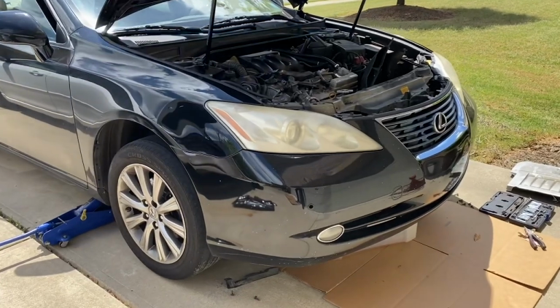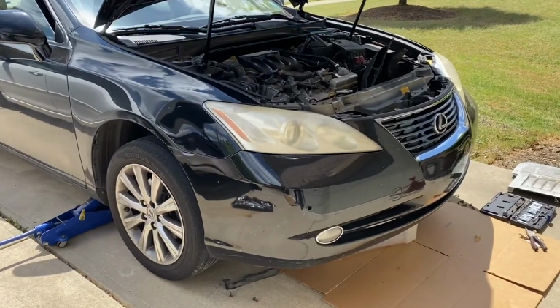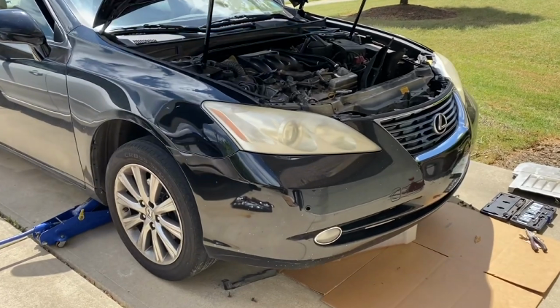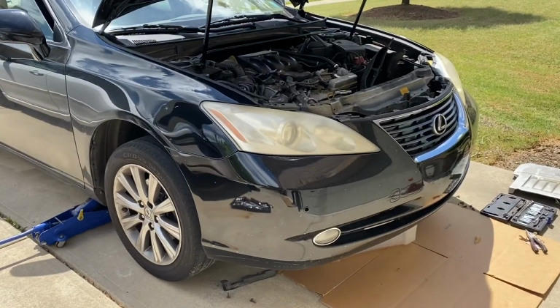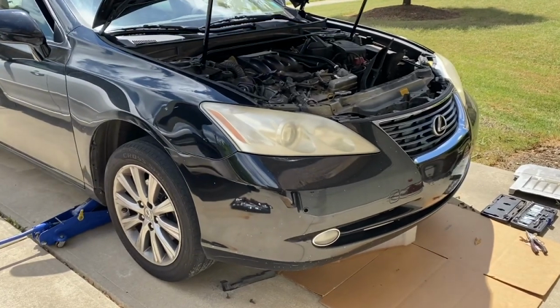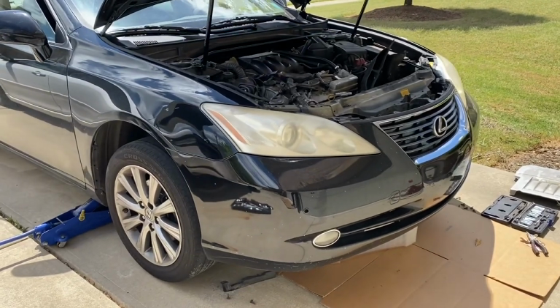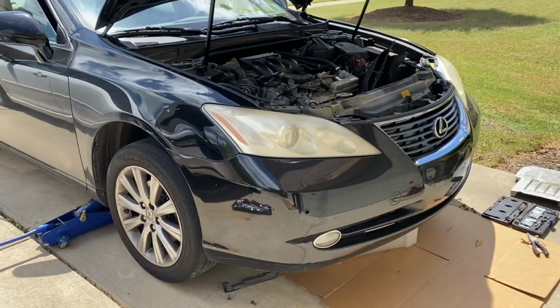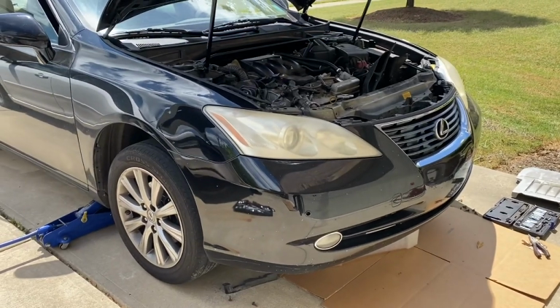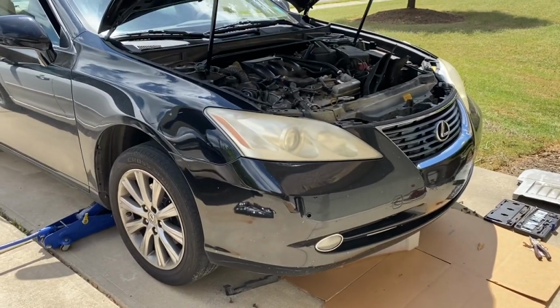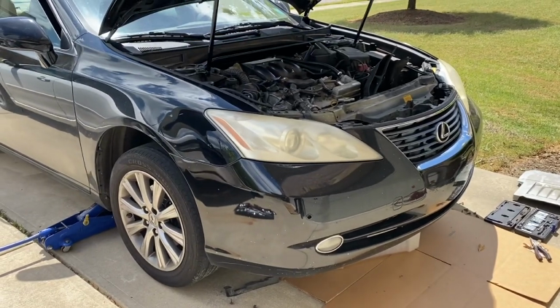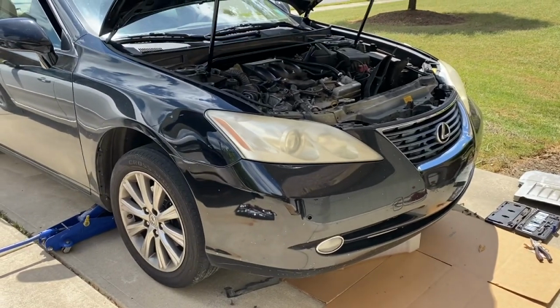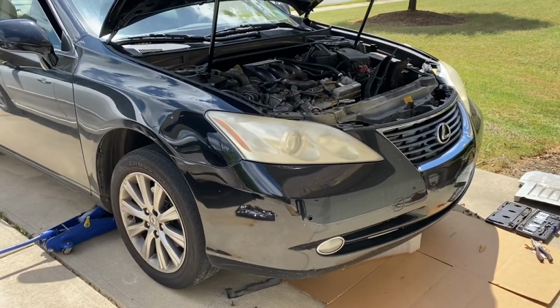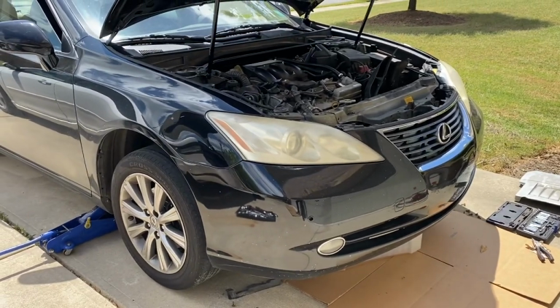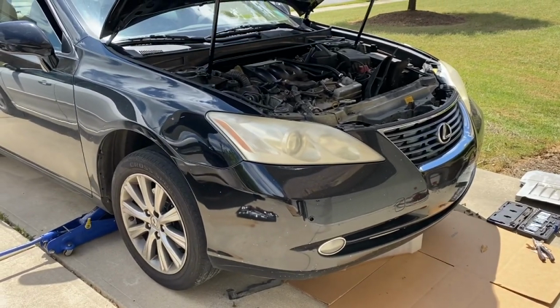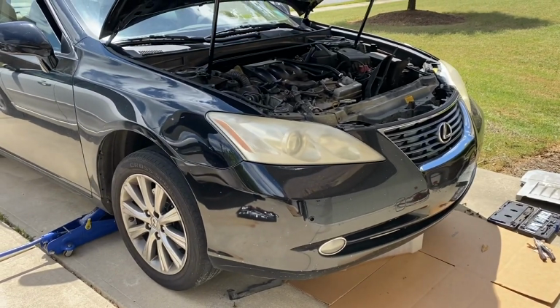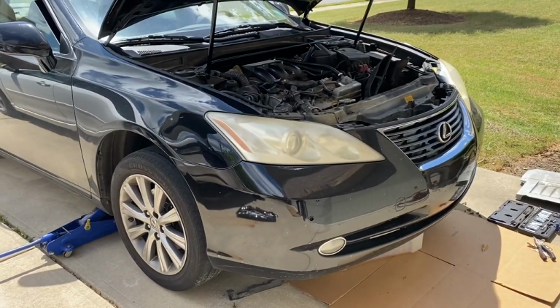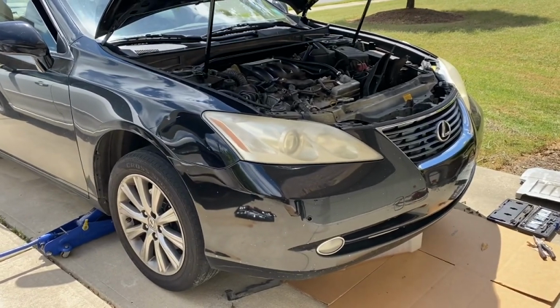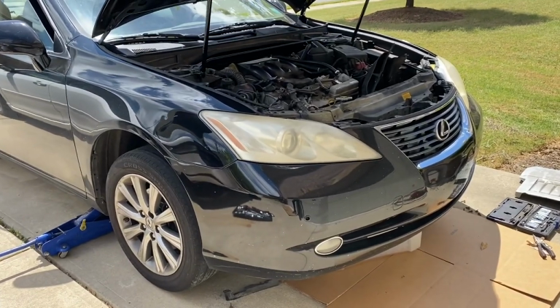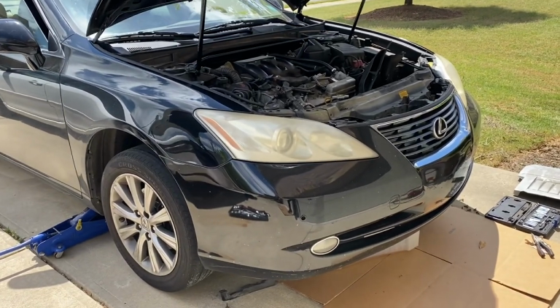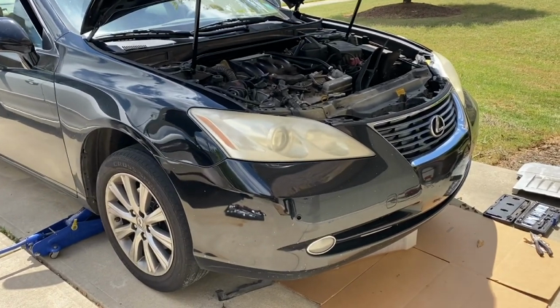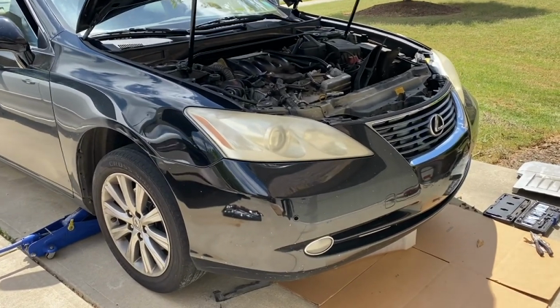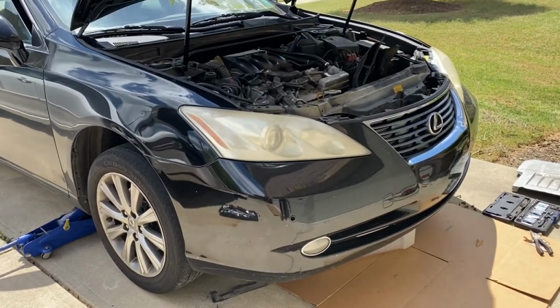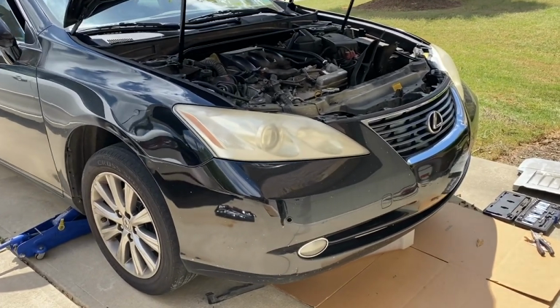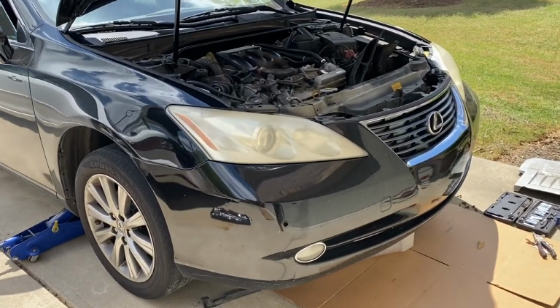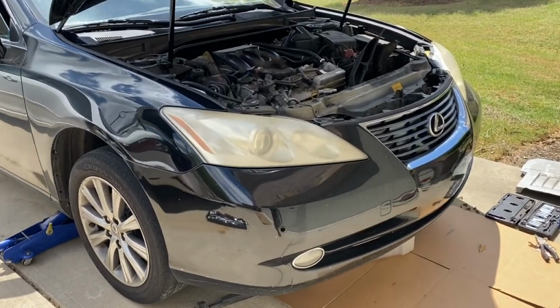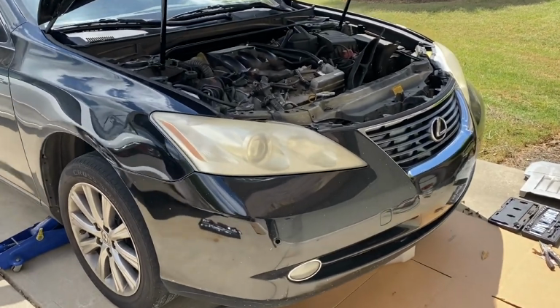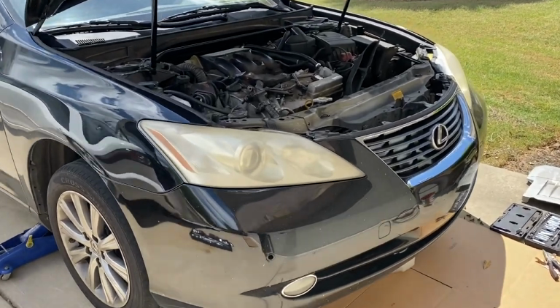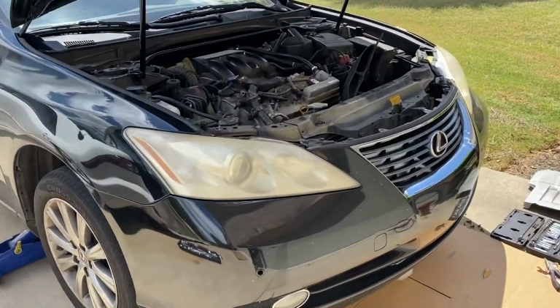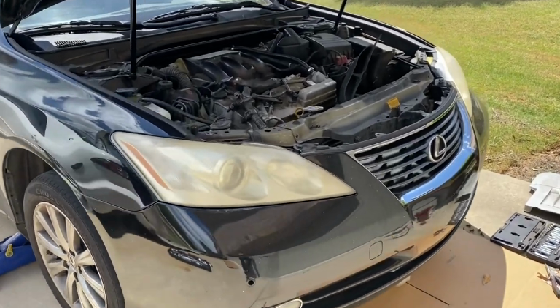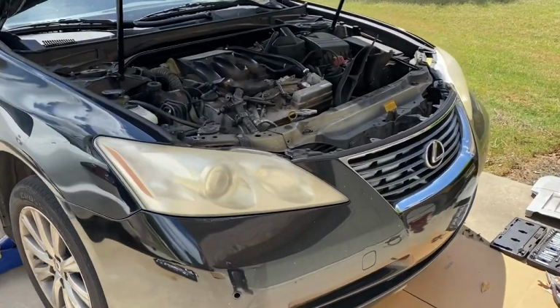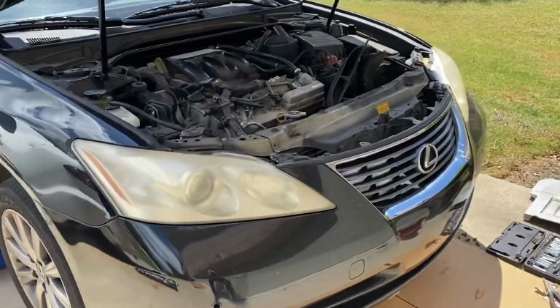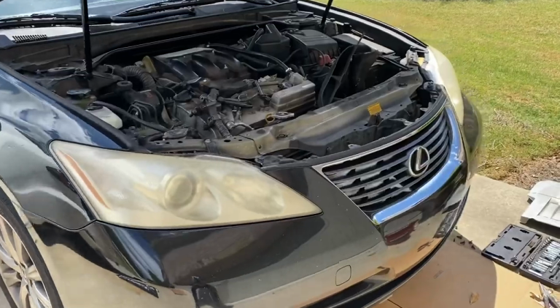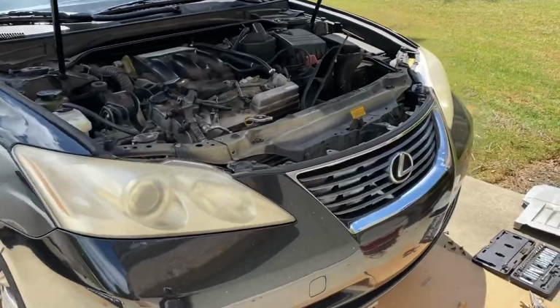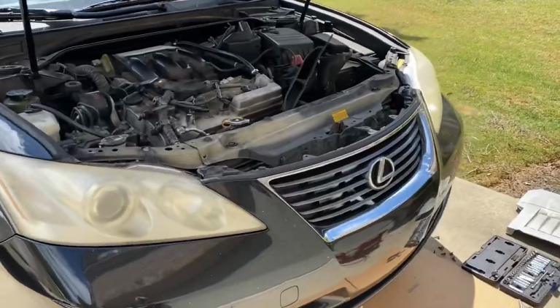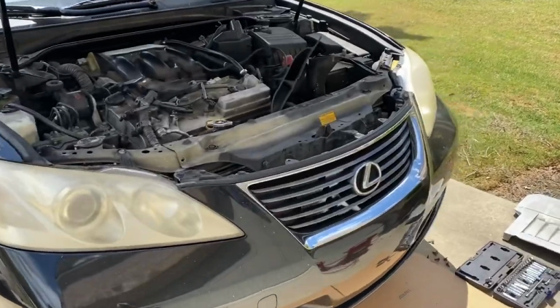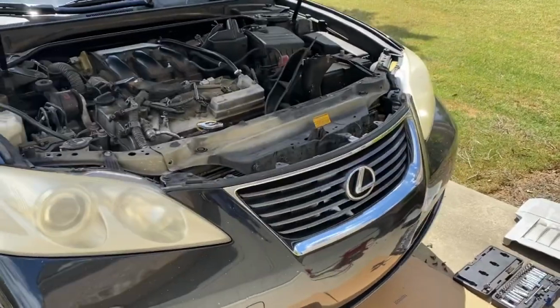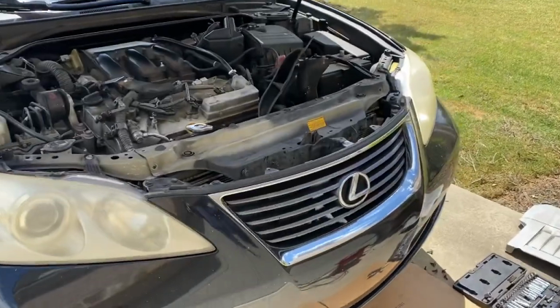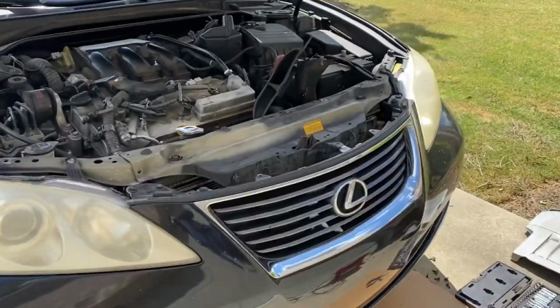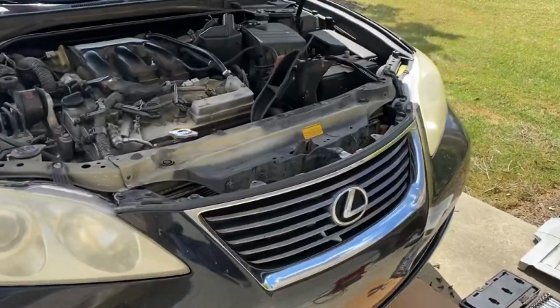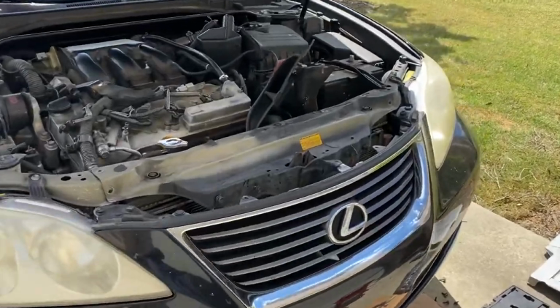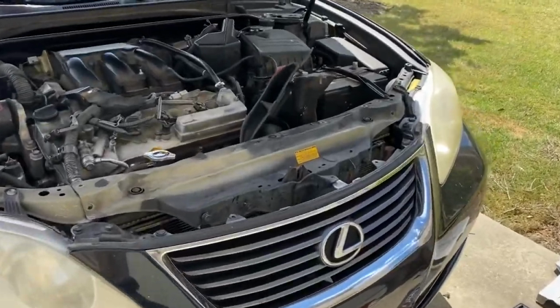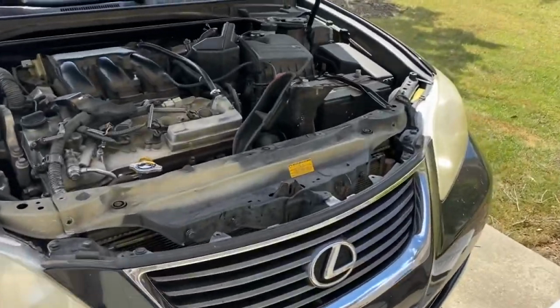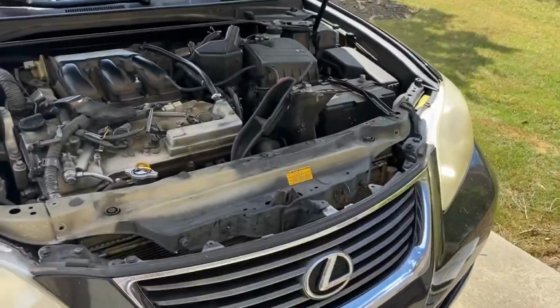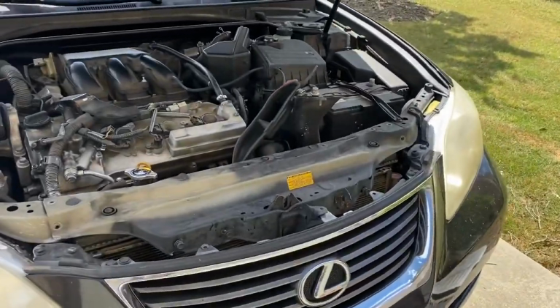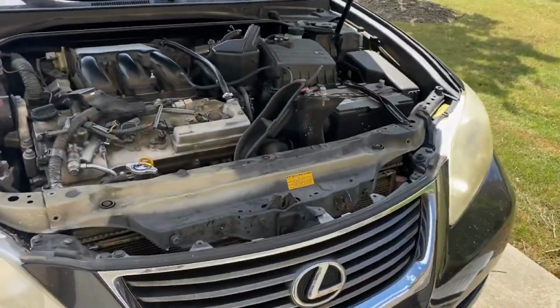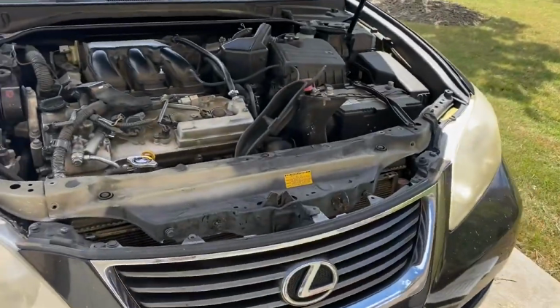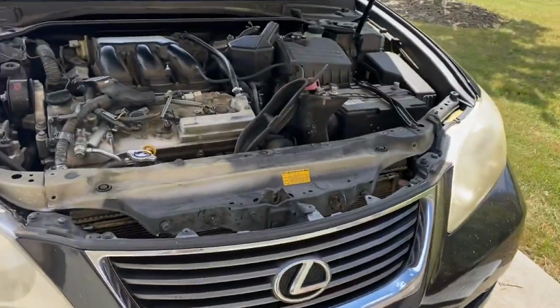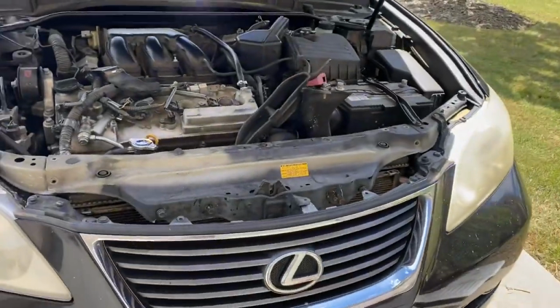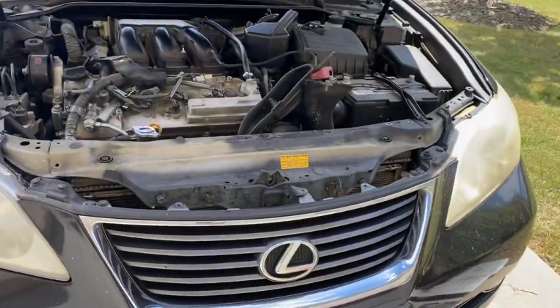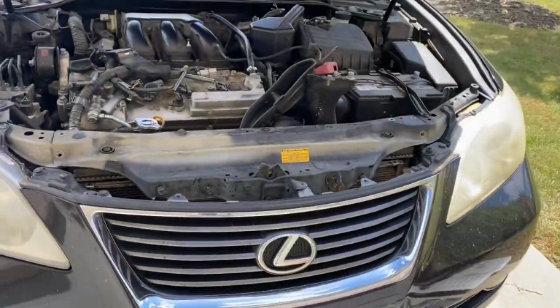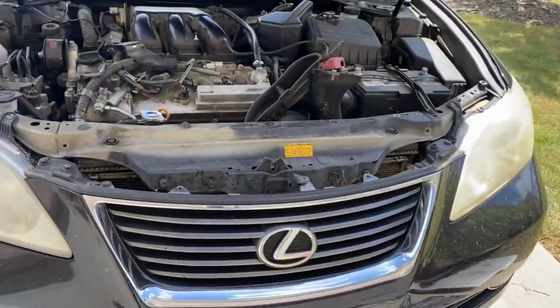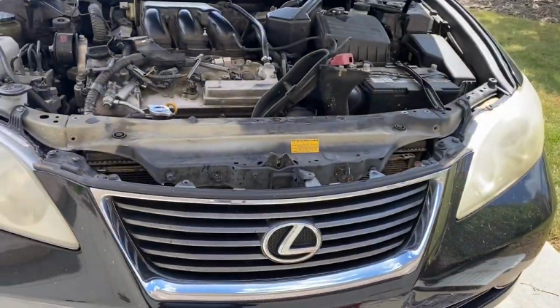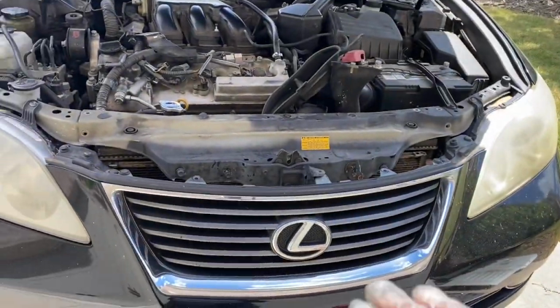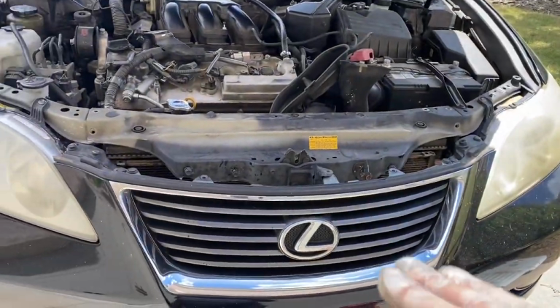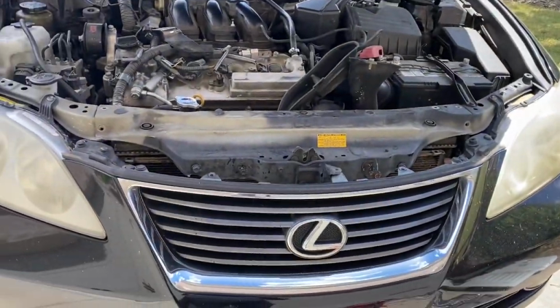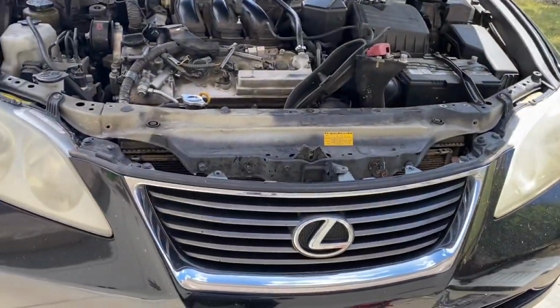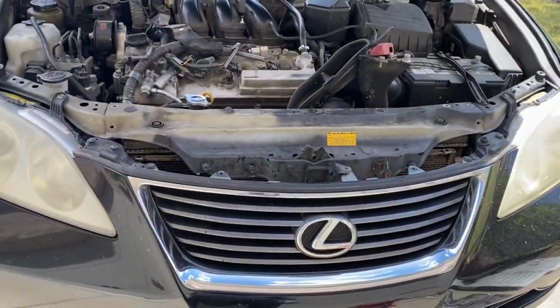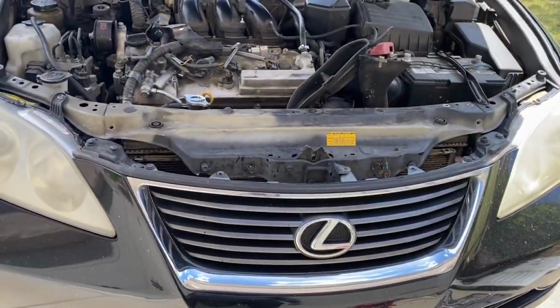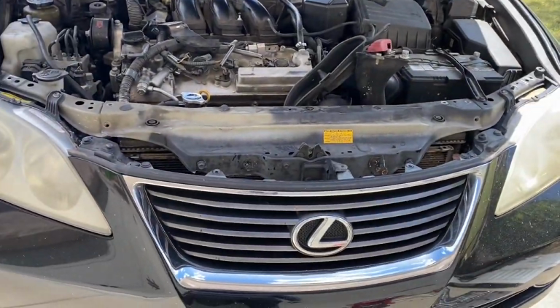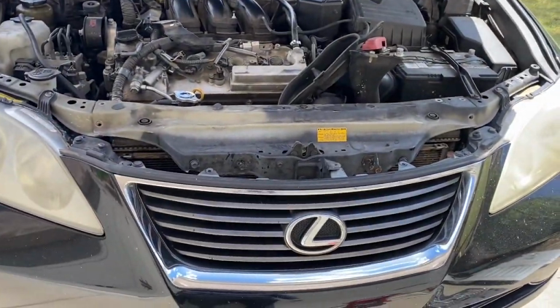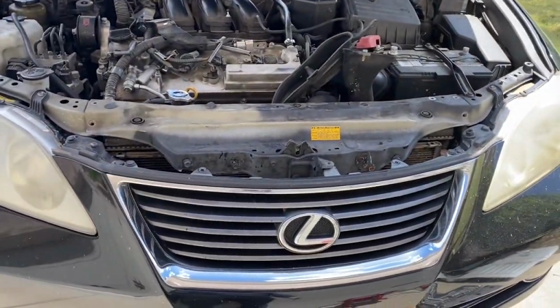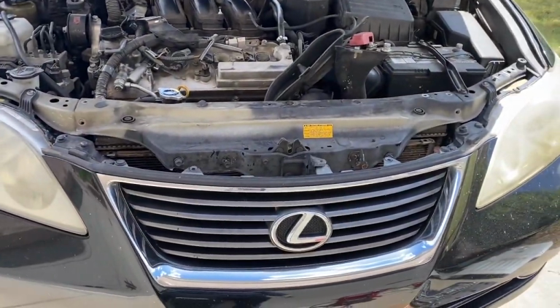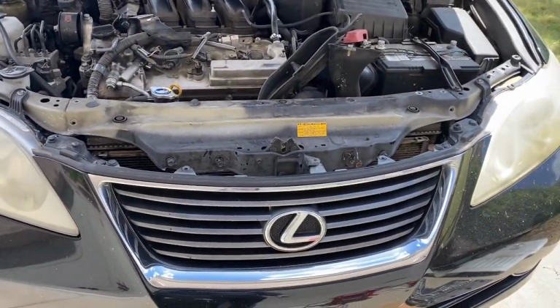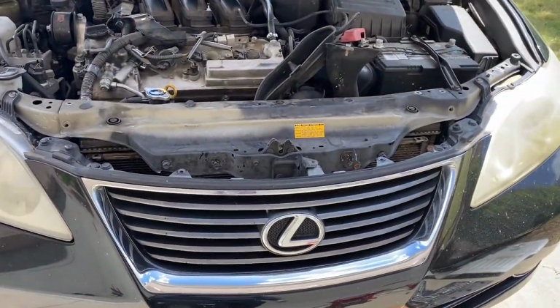2008 Lexus ES 350. I'm going to show you a quick video of what you need to remove to replace the radiator.